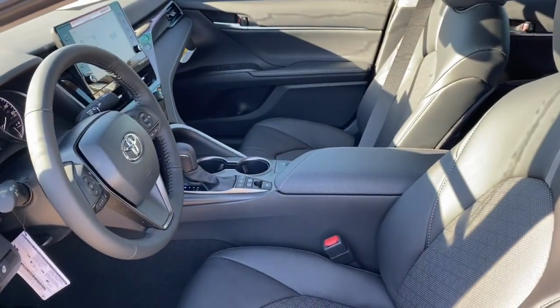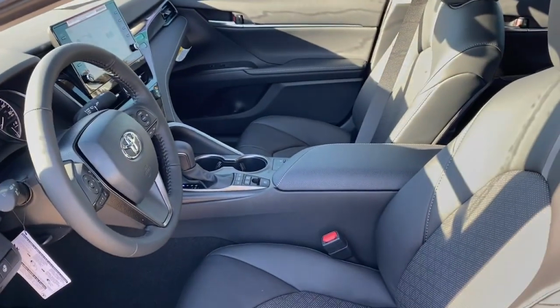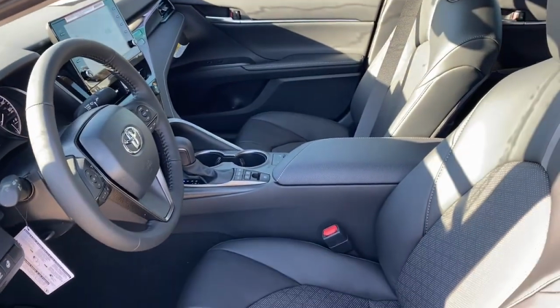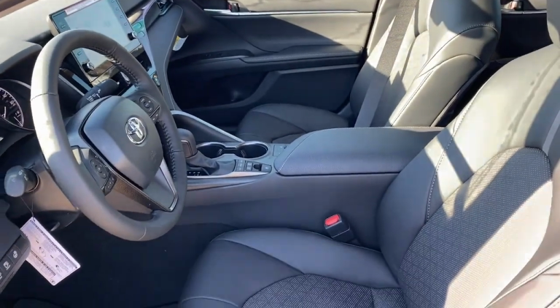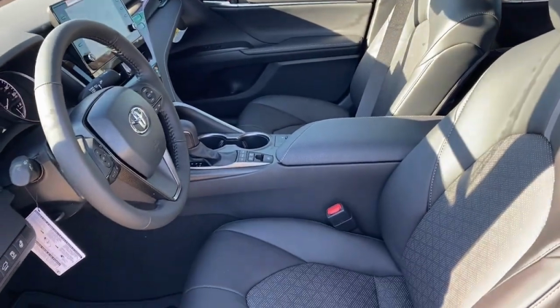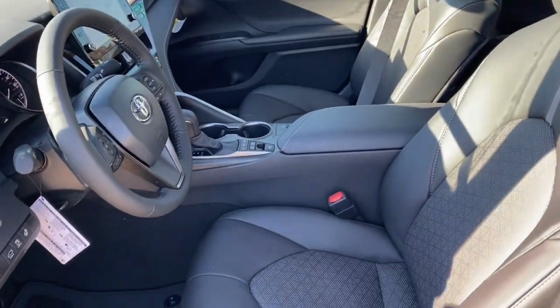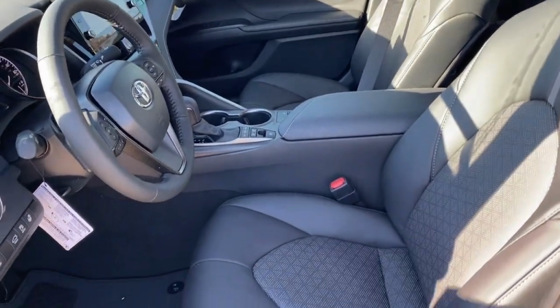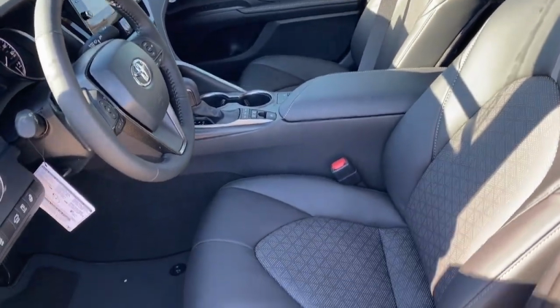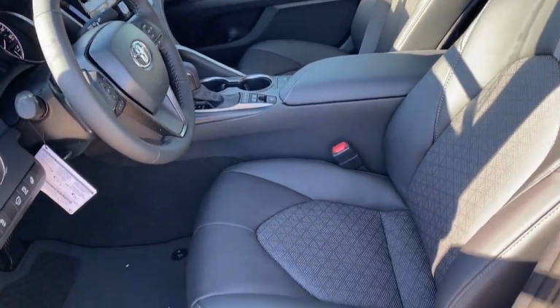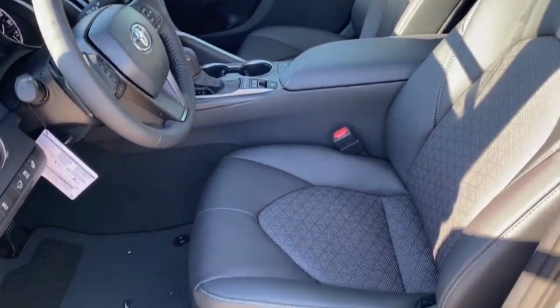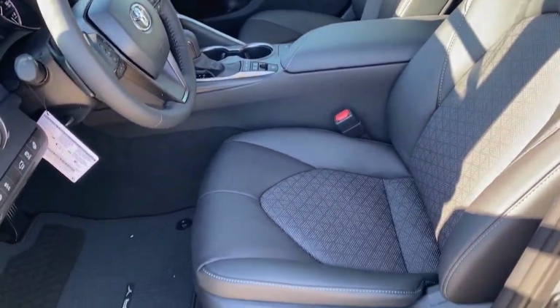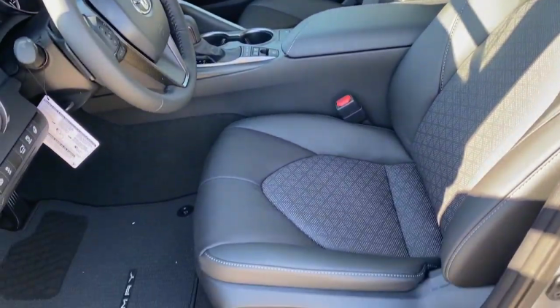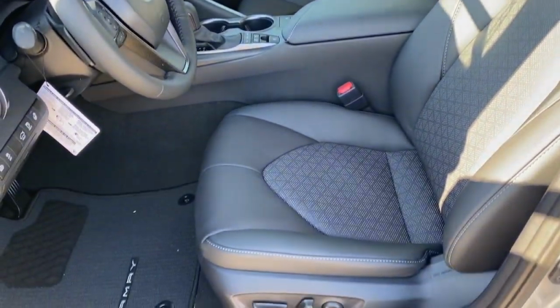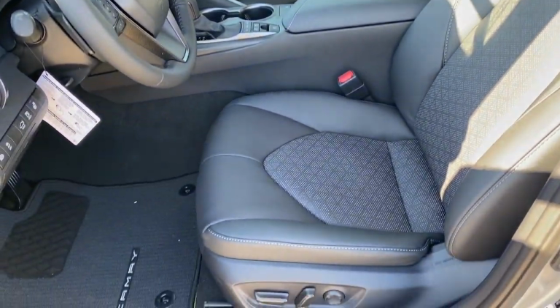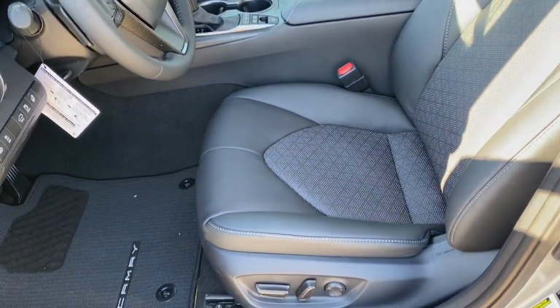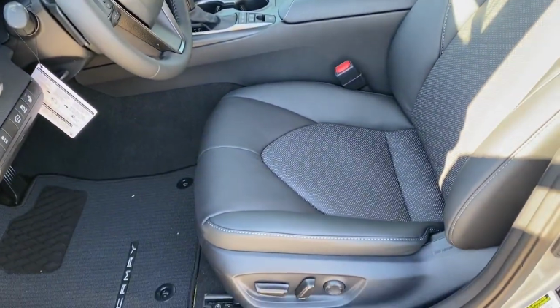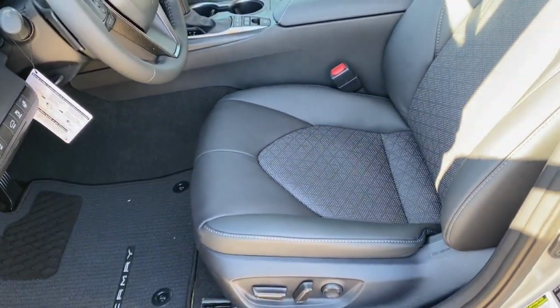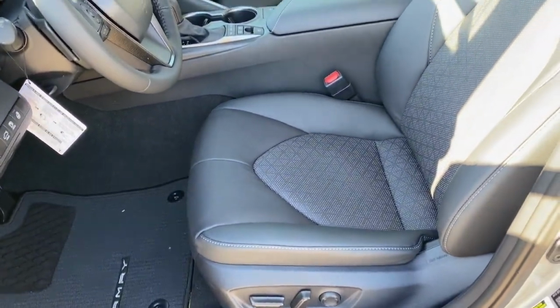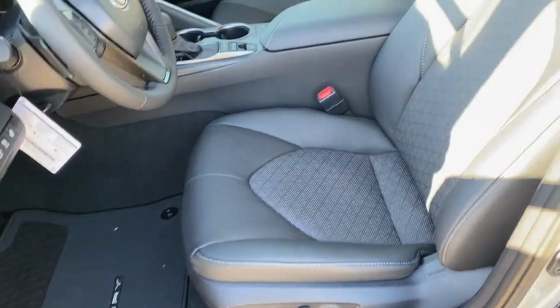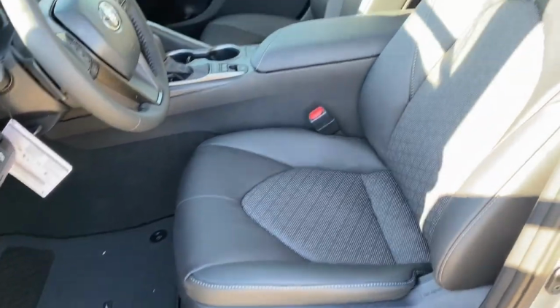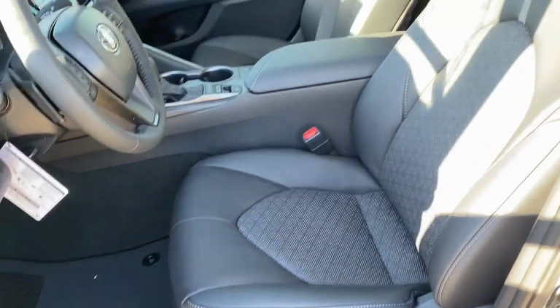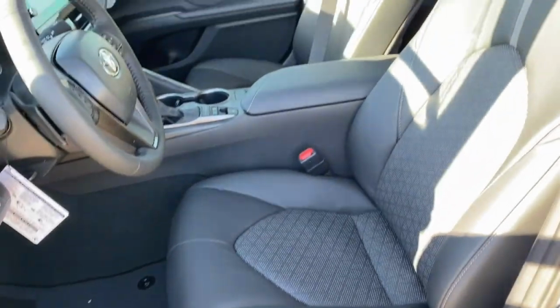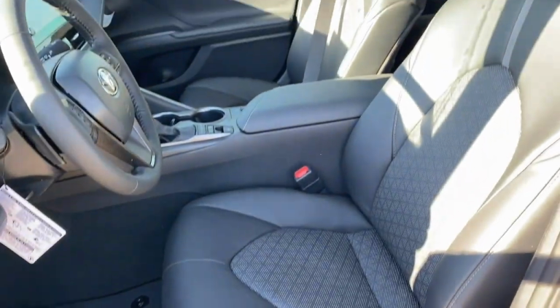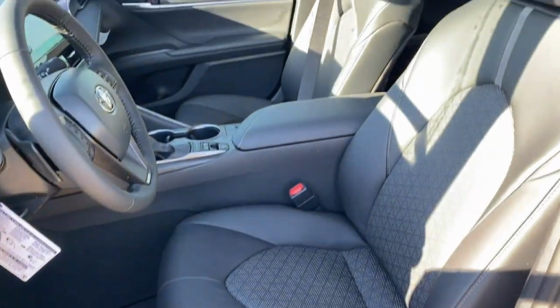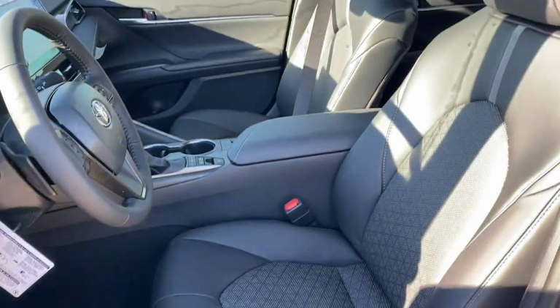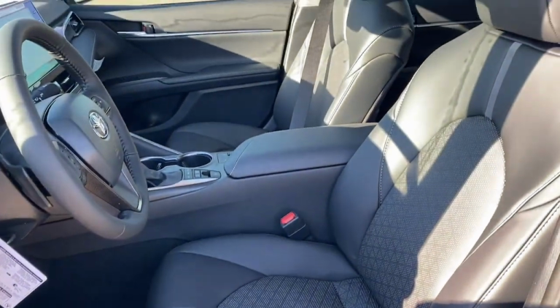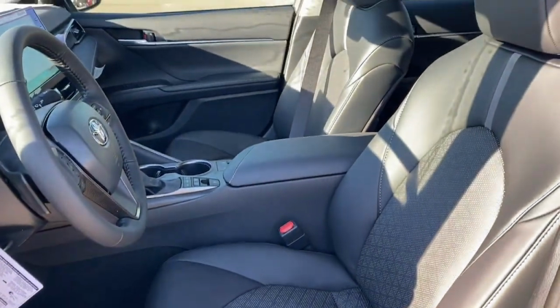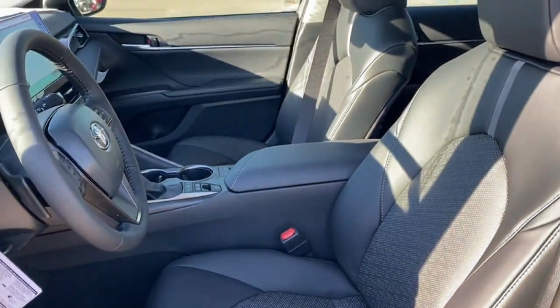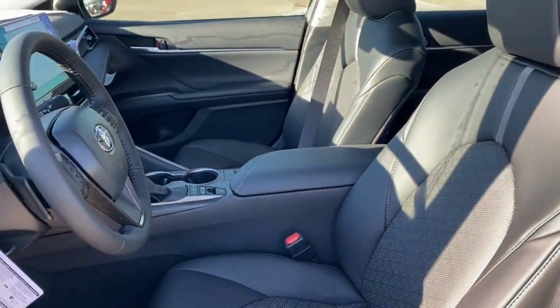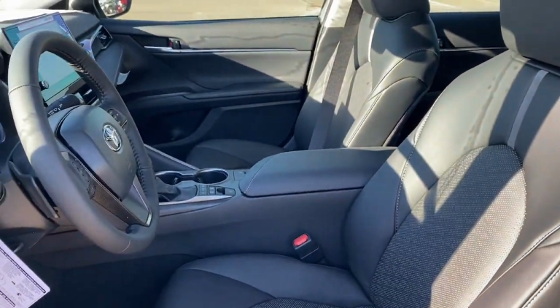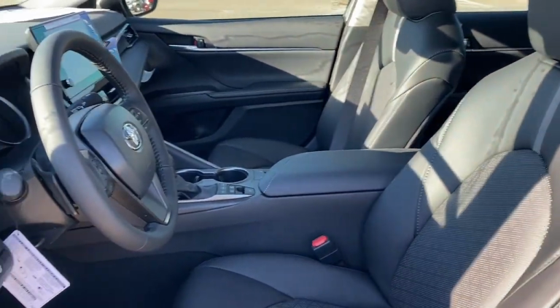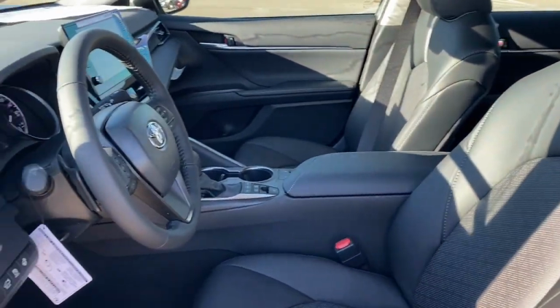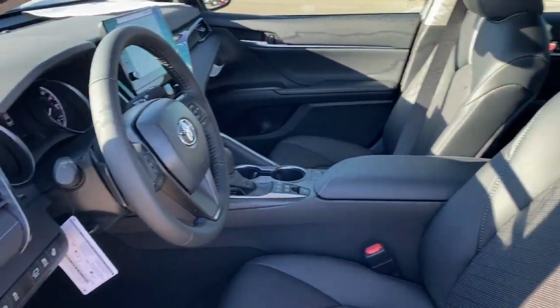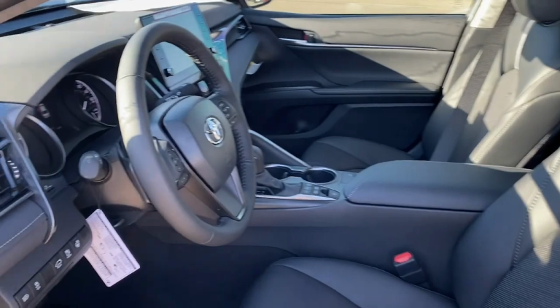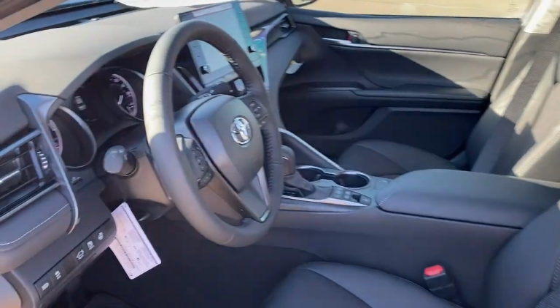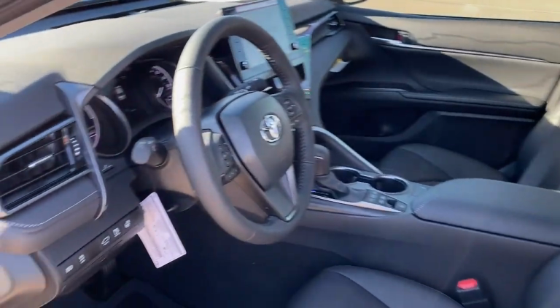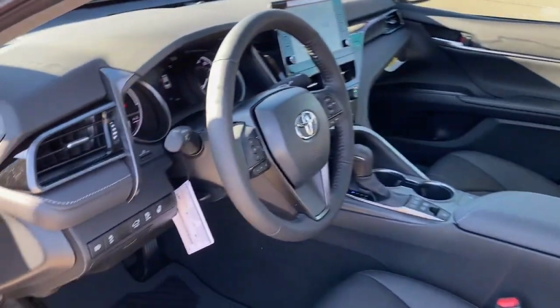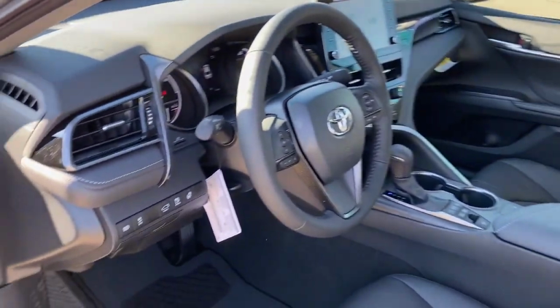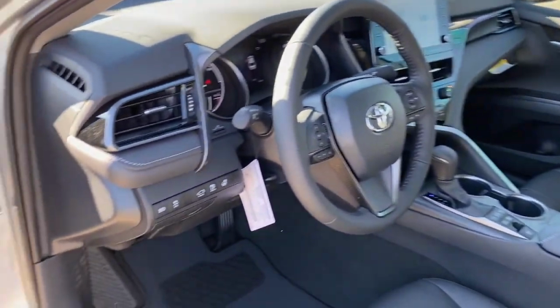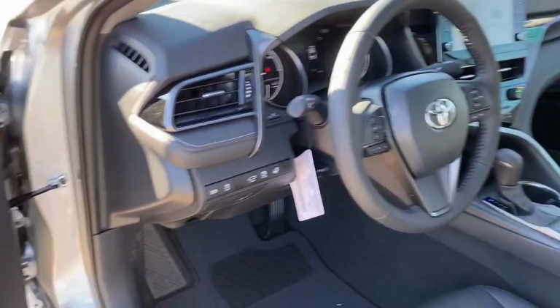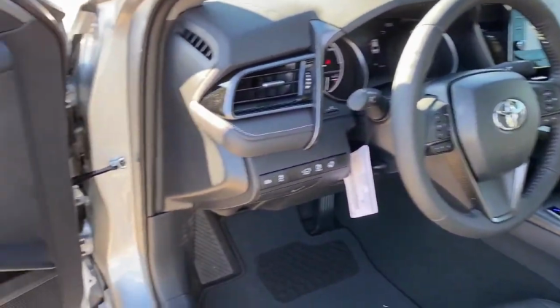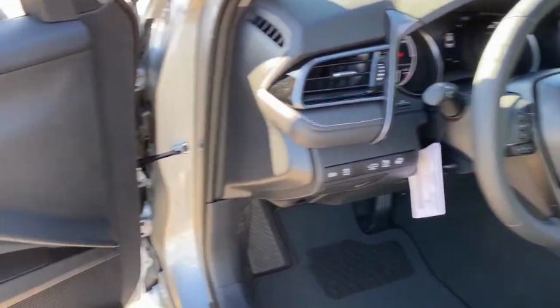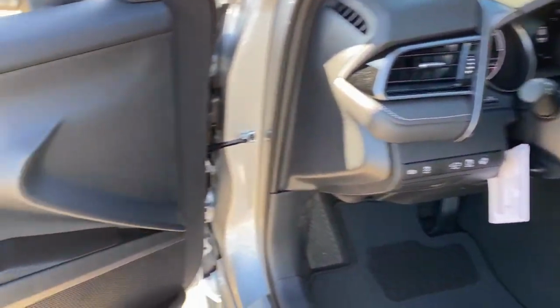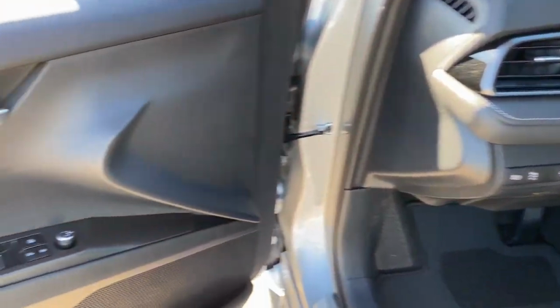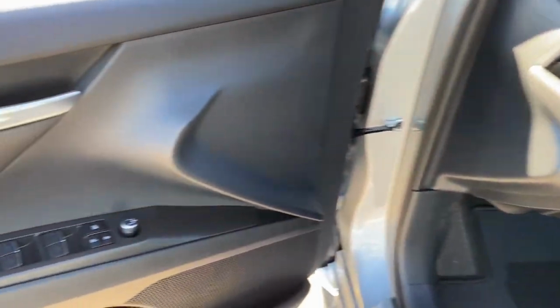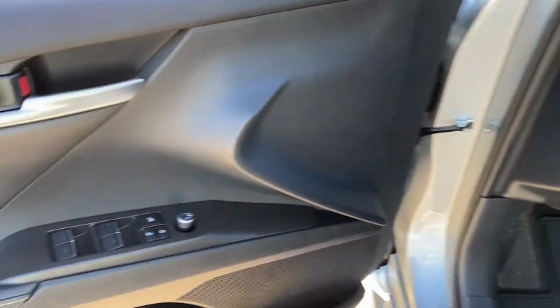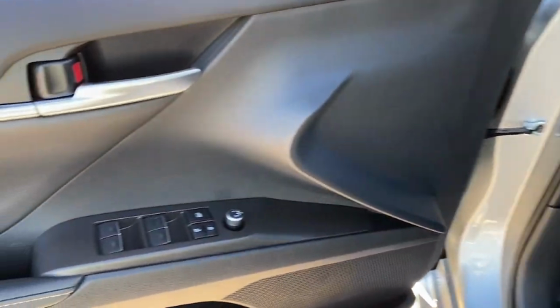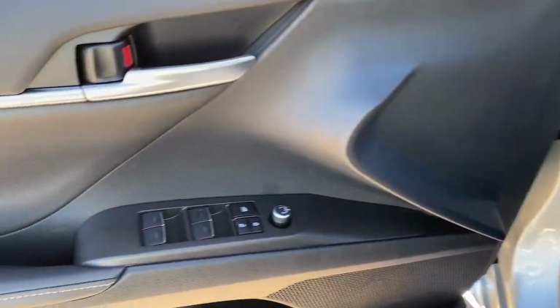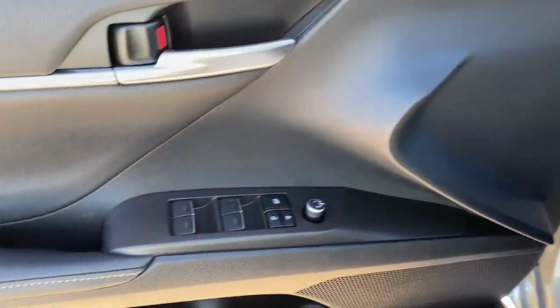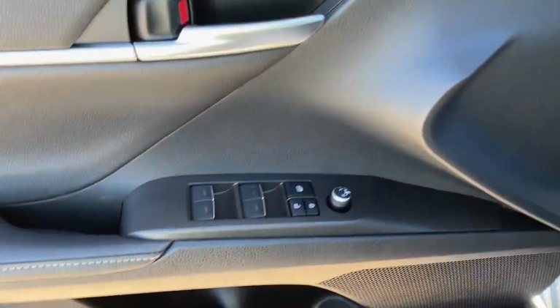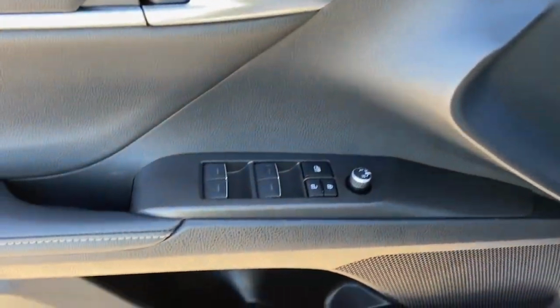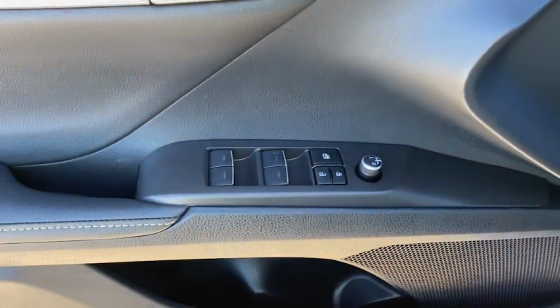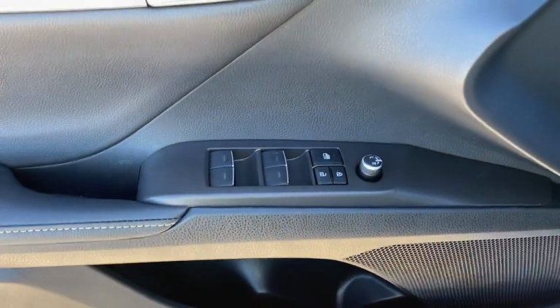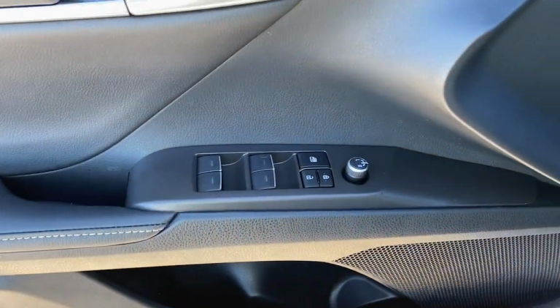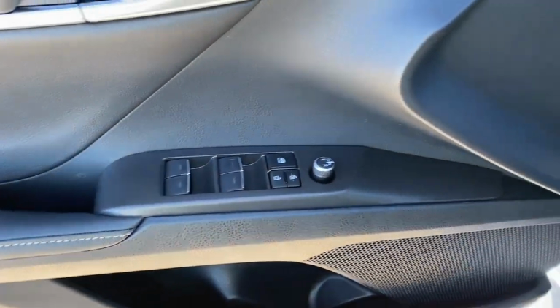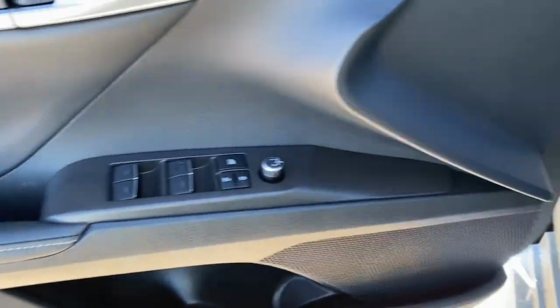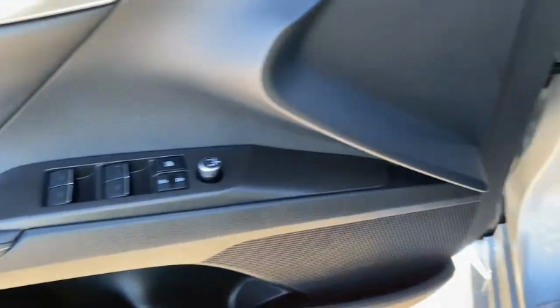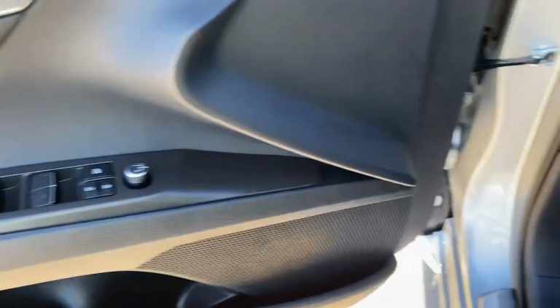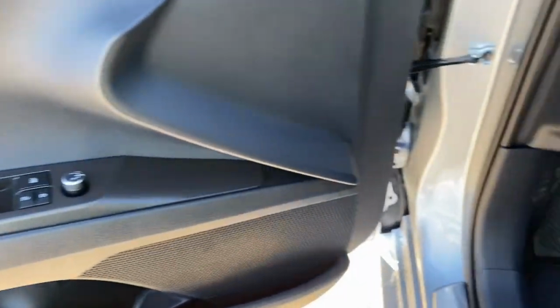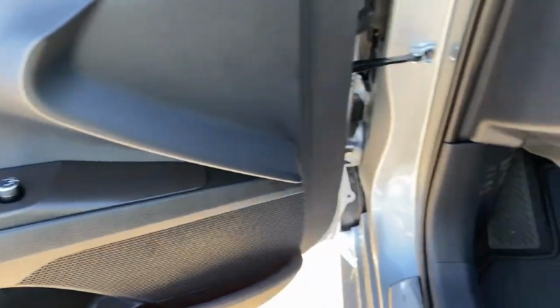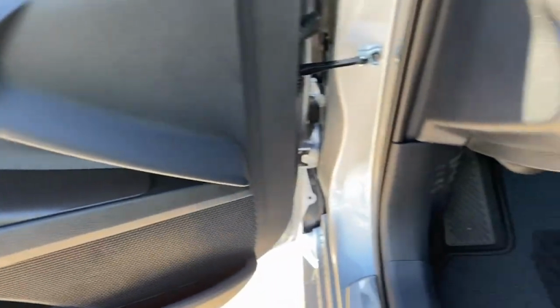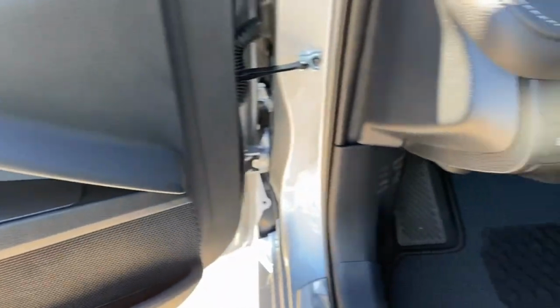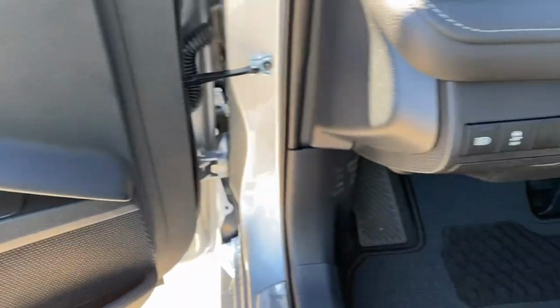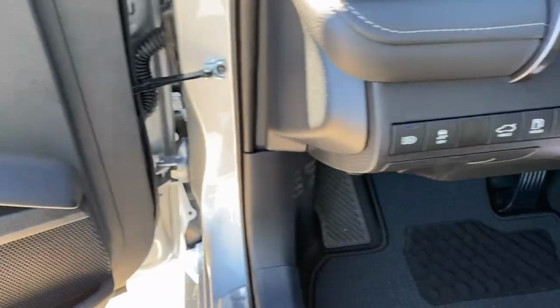Feel good about making a difference every time you drive this efficient Camry Hybrid. We'll toss you the keys and make your test drive fun and easy.